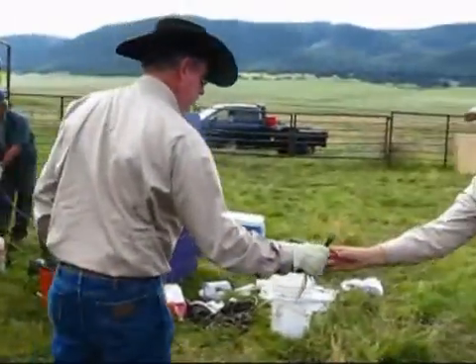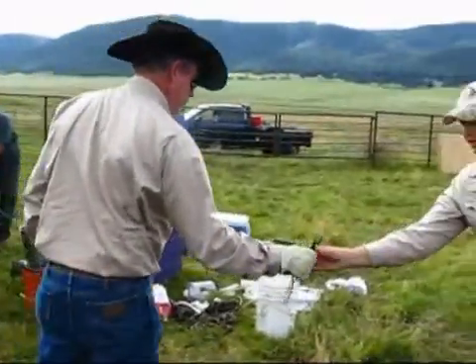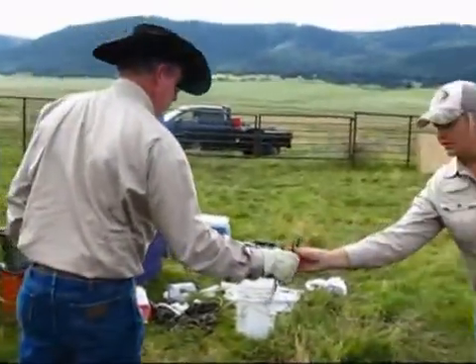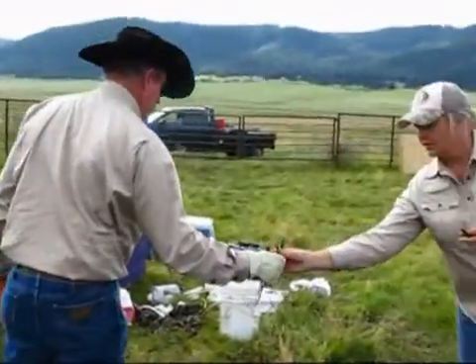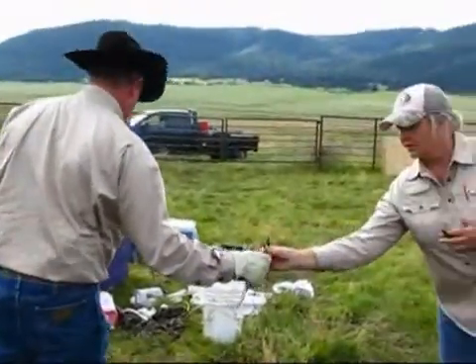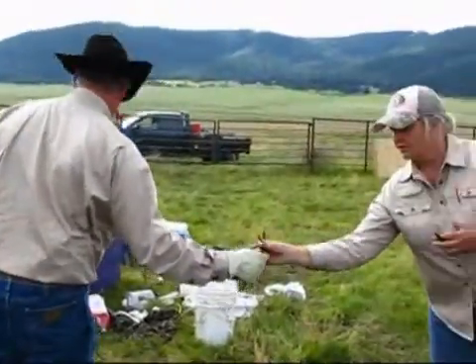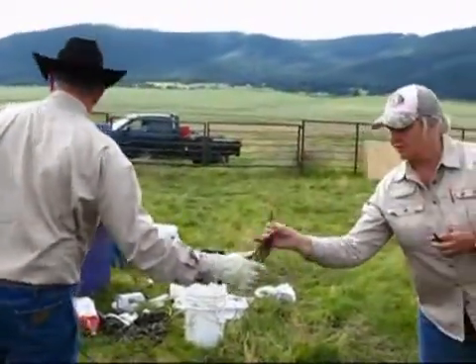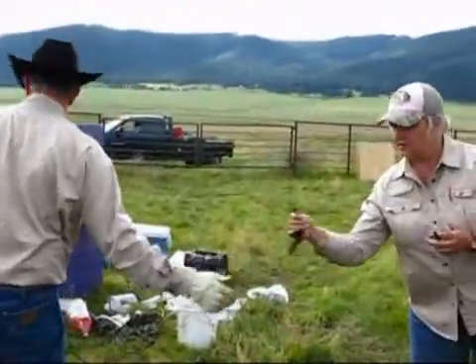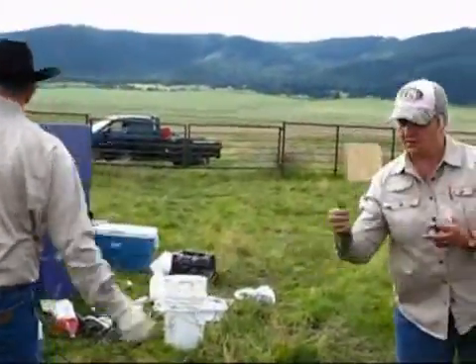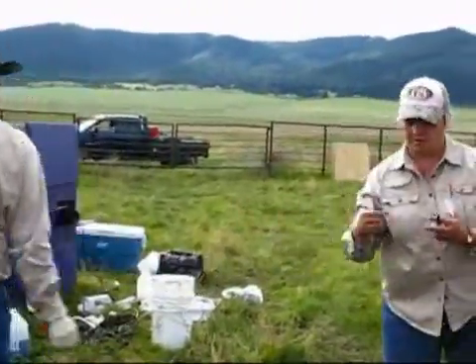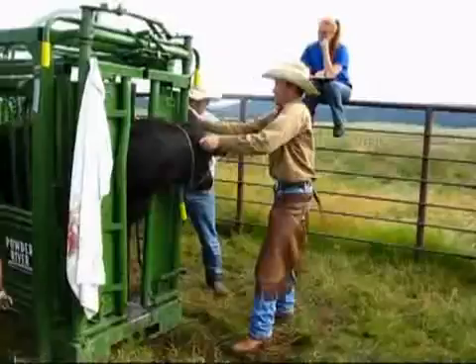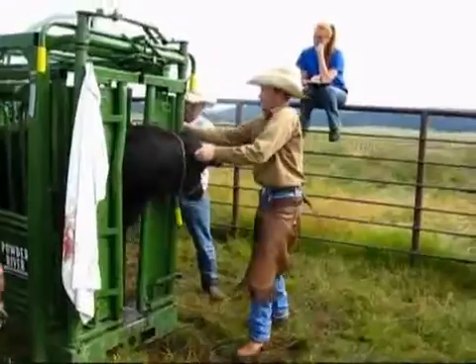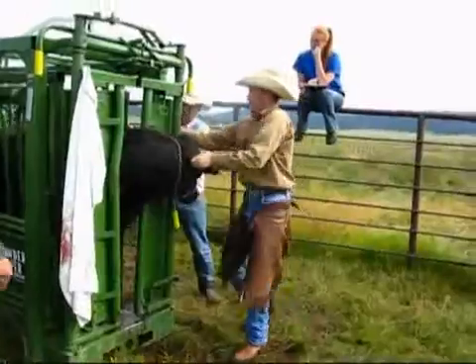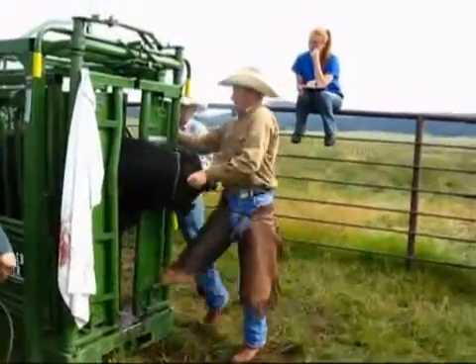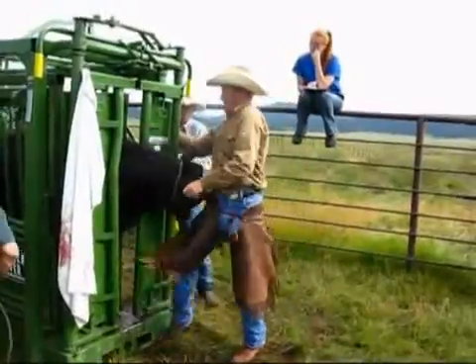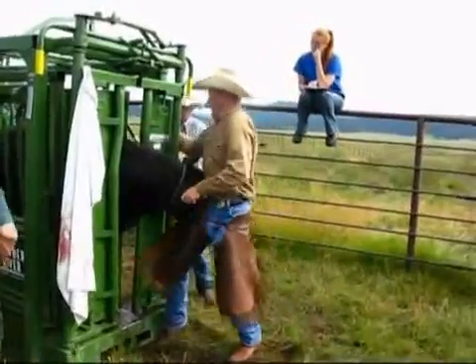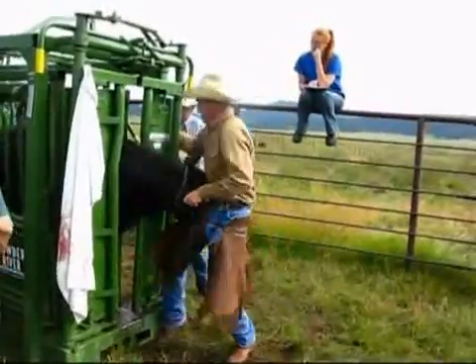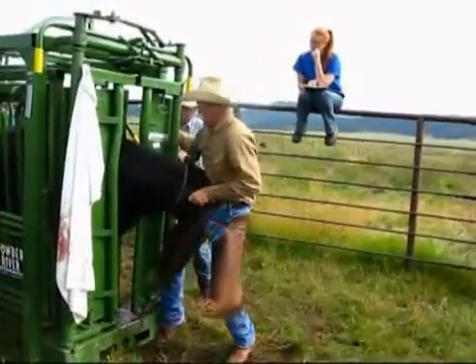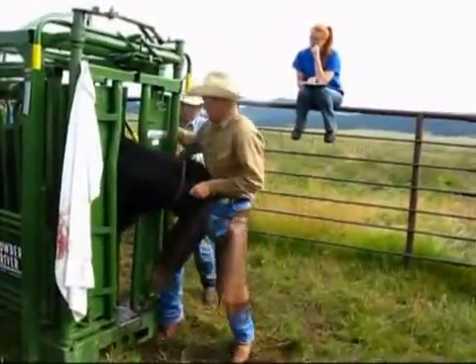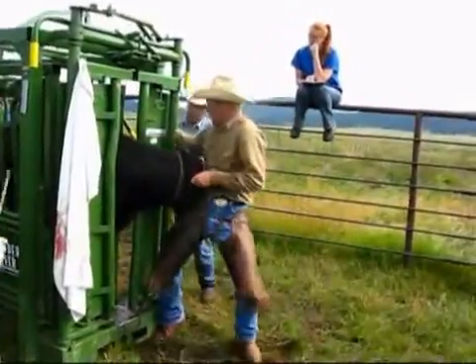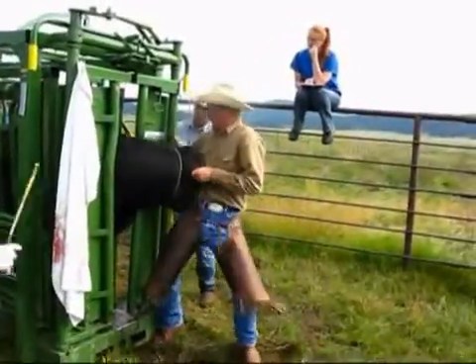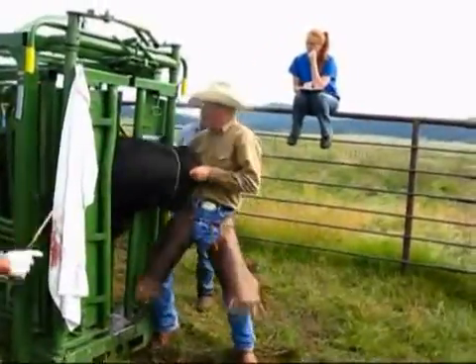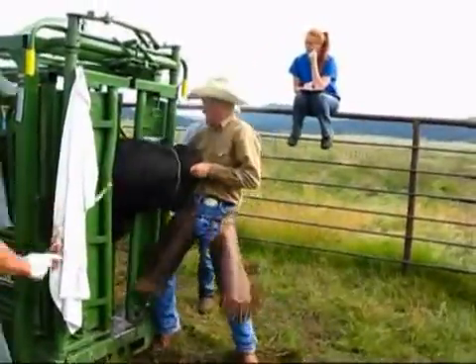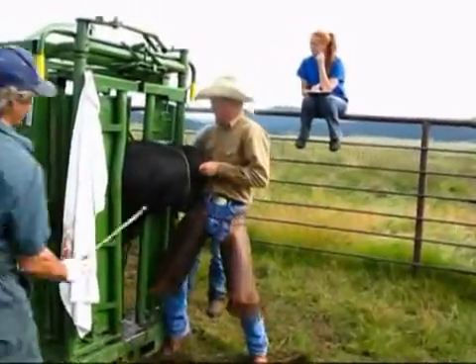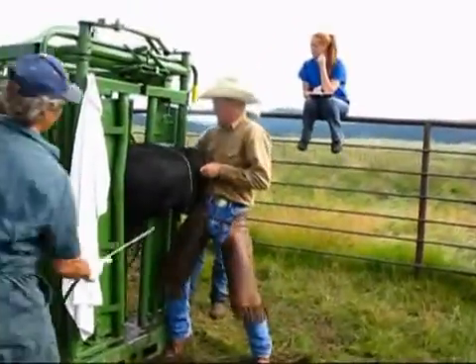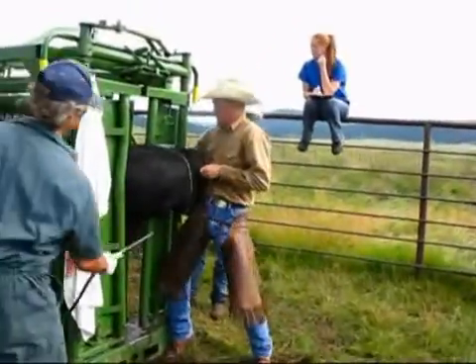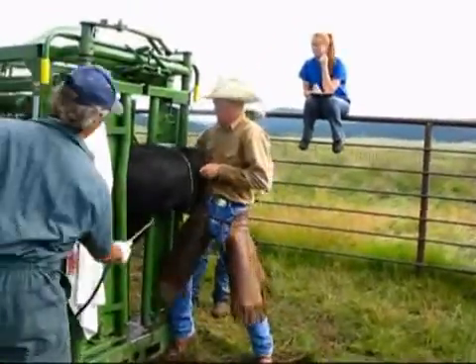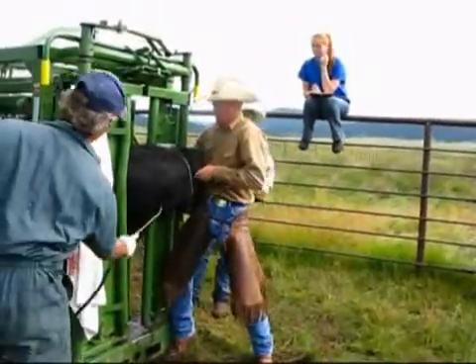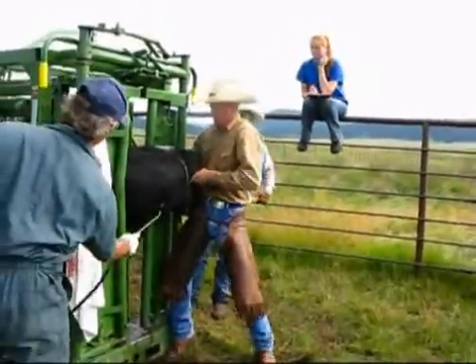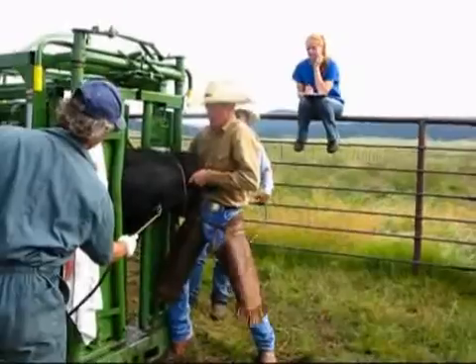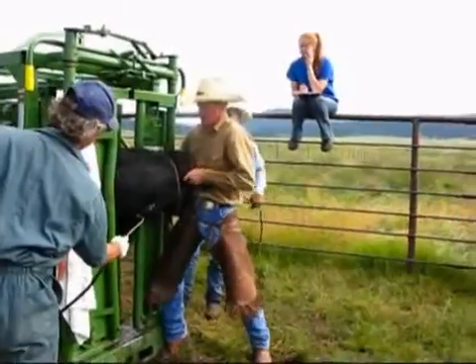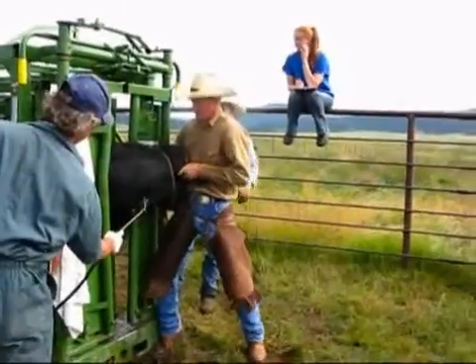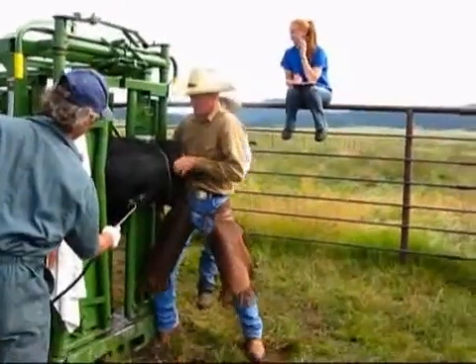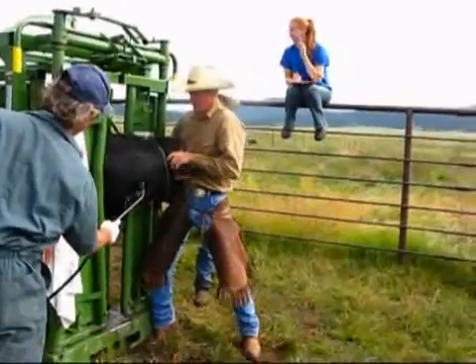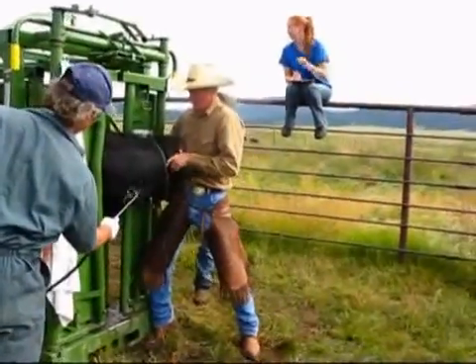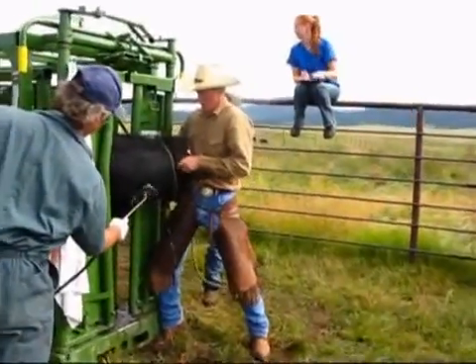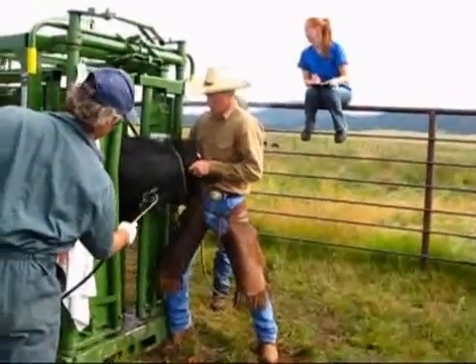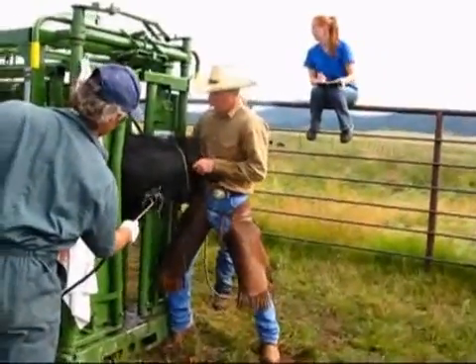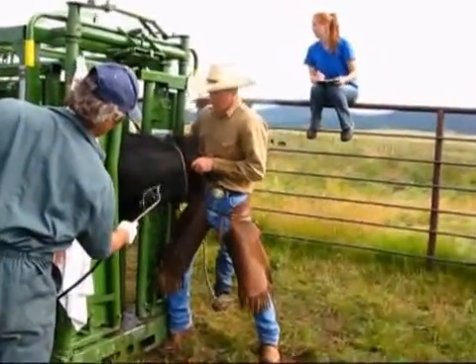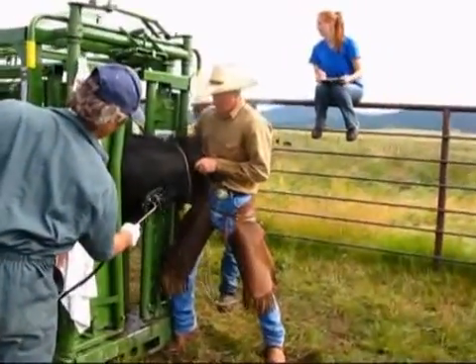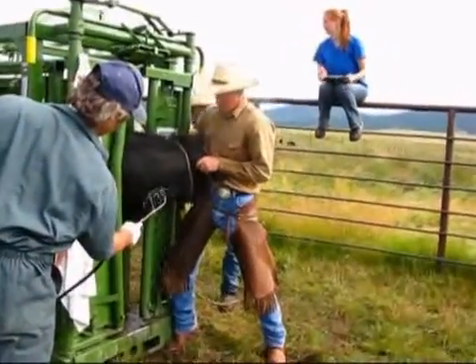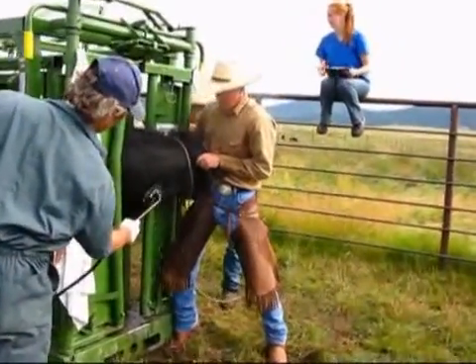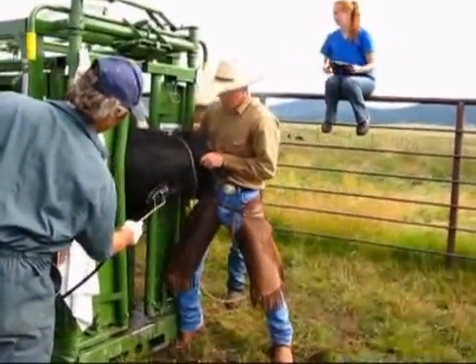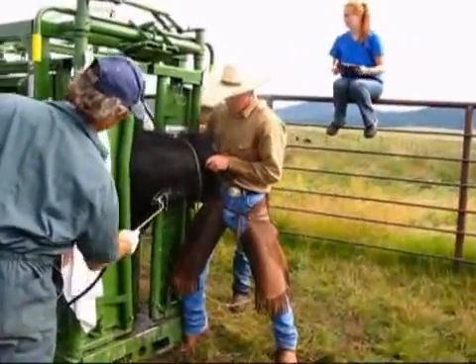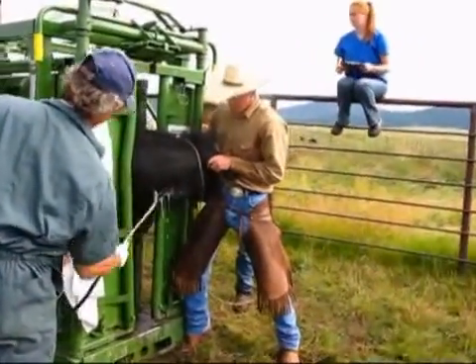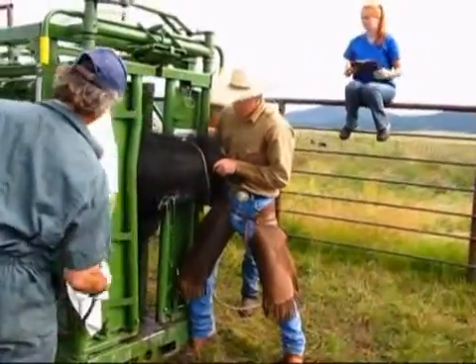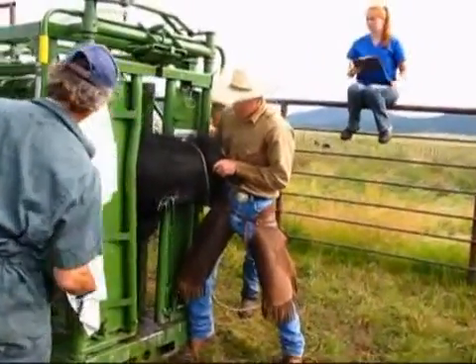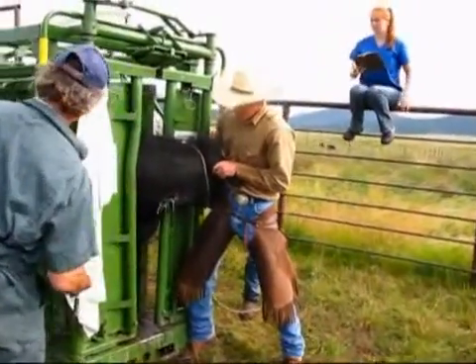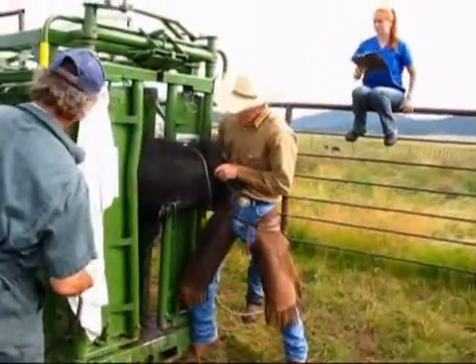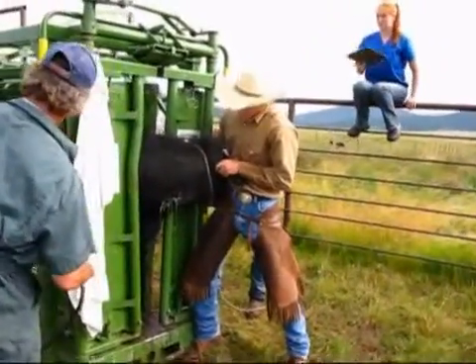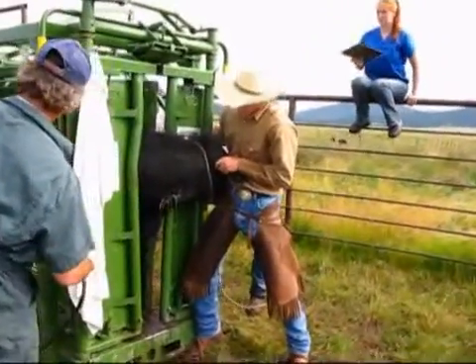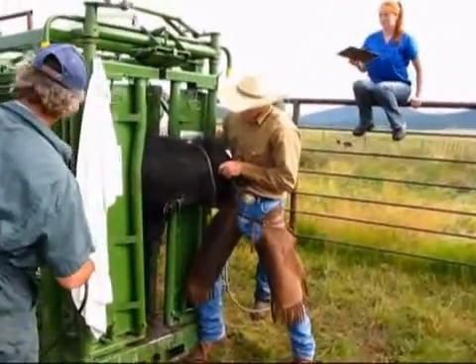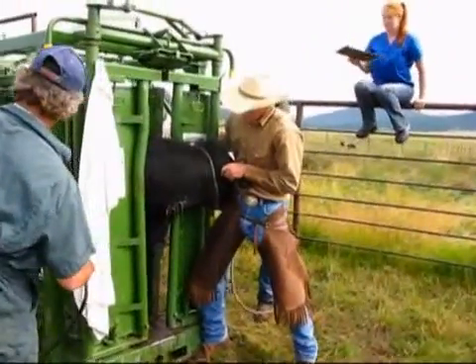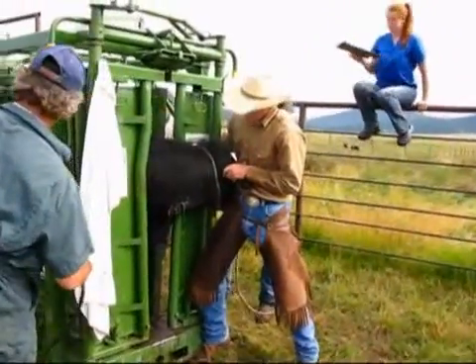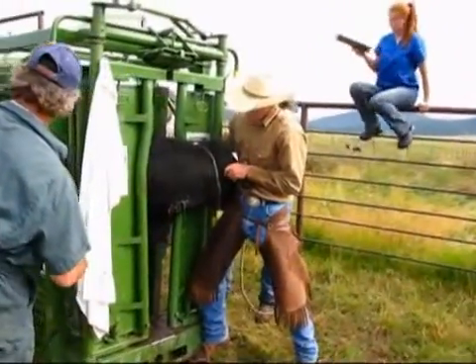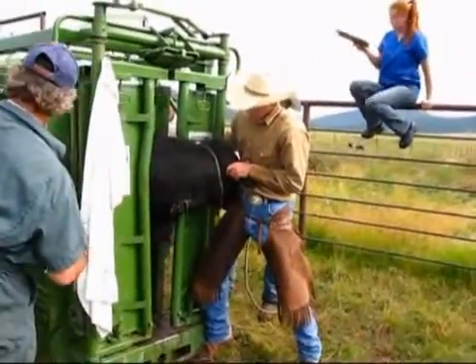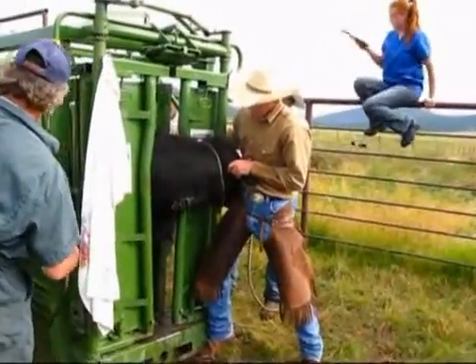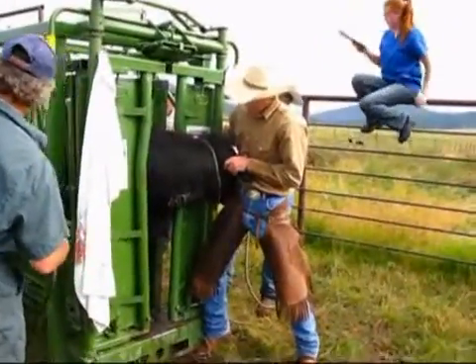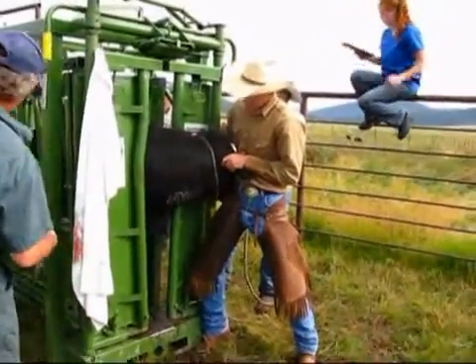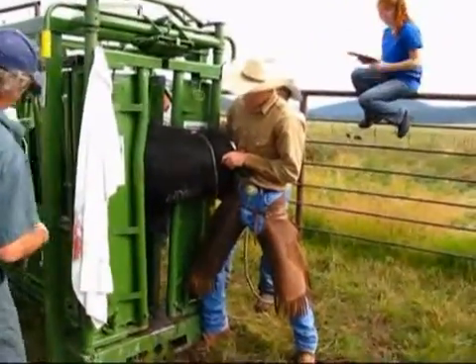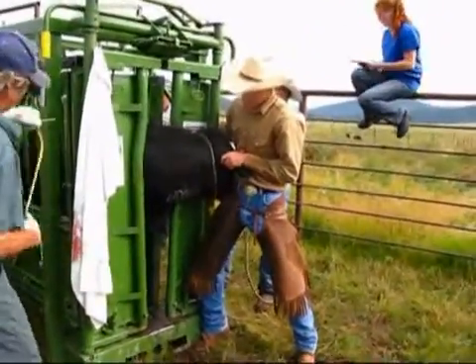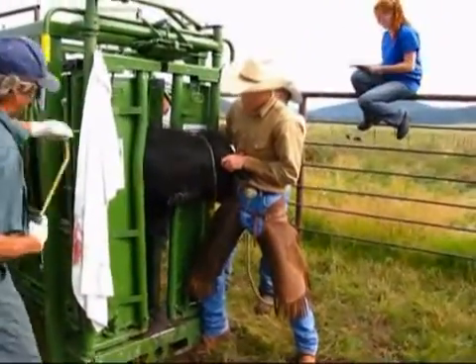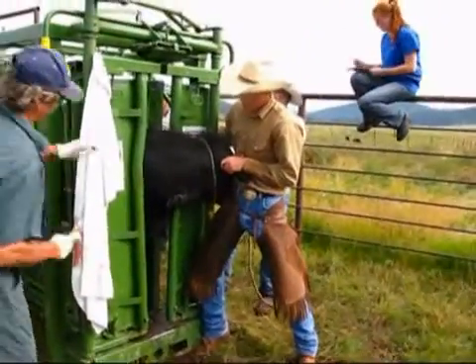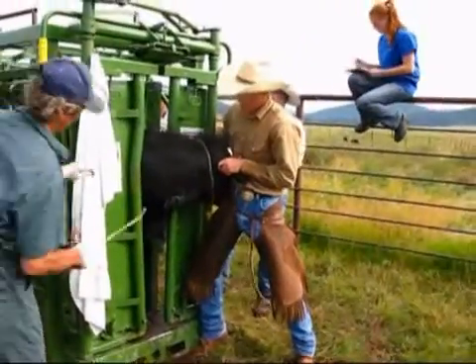We have one of the world-renowned veterinarians that does this pulmonary arterial pressure test — Tim Holt from Colorado State University.